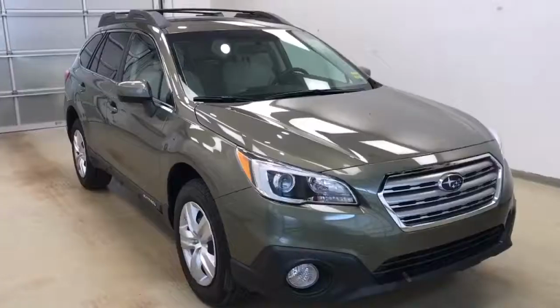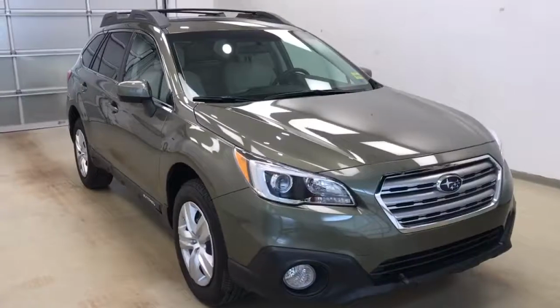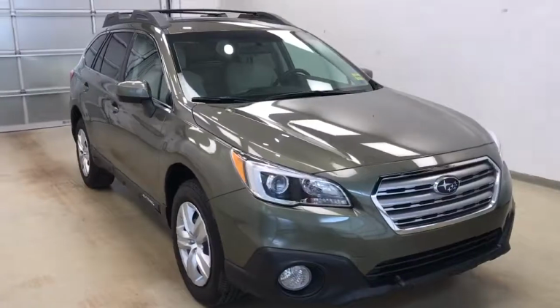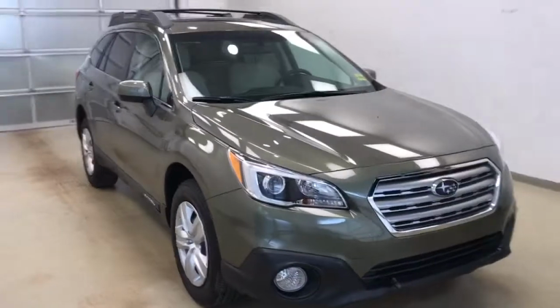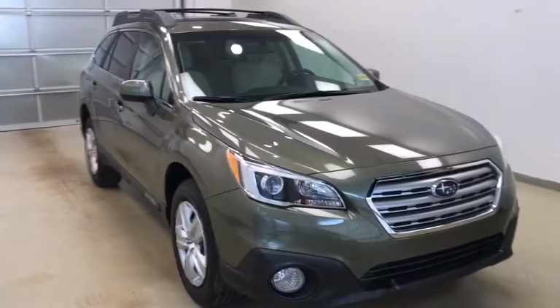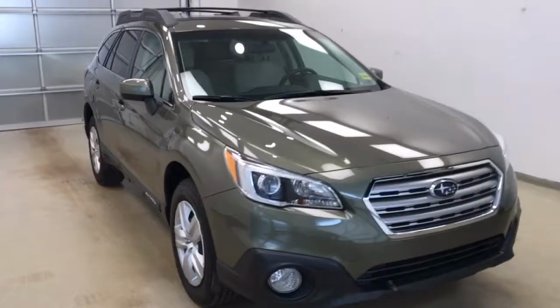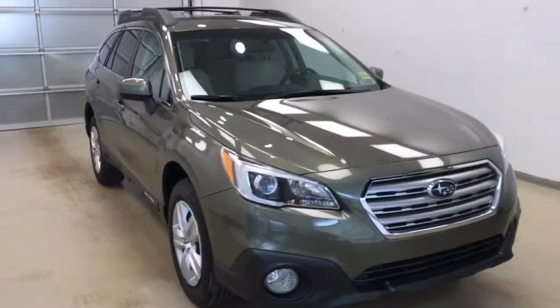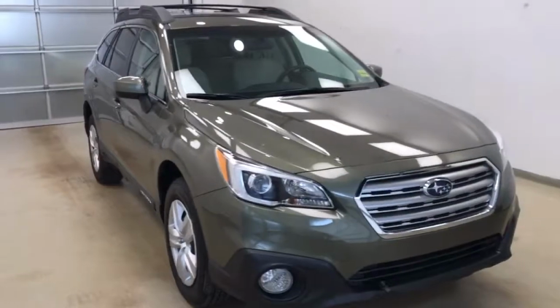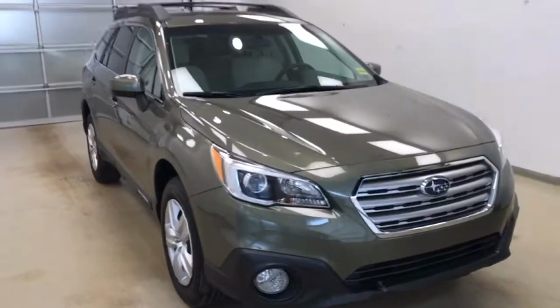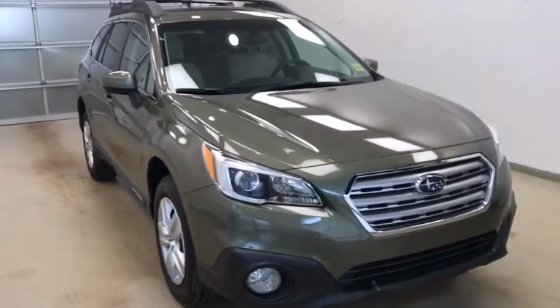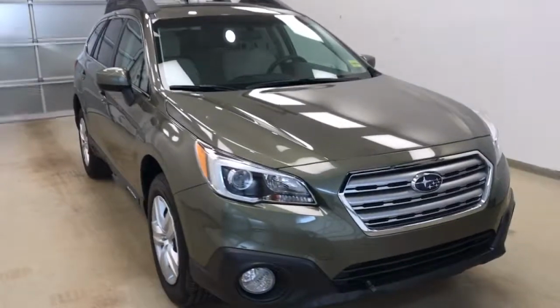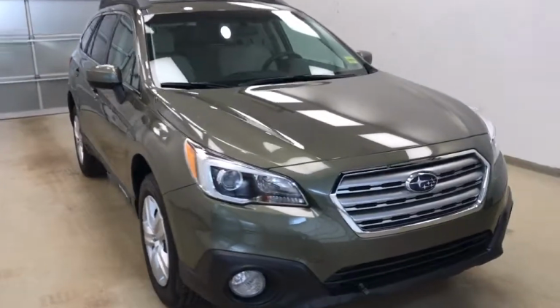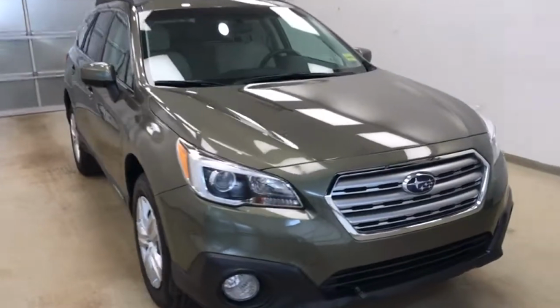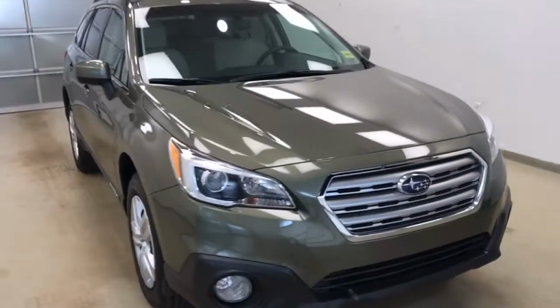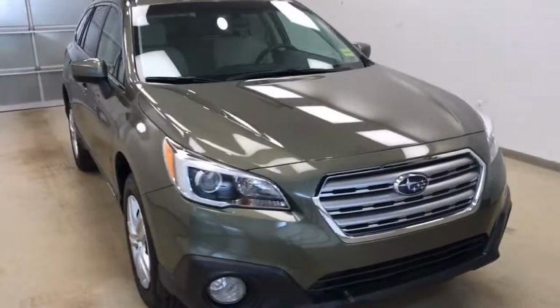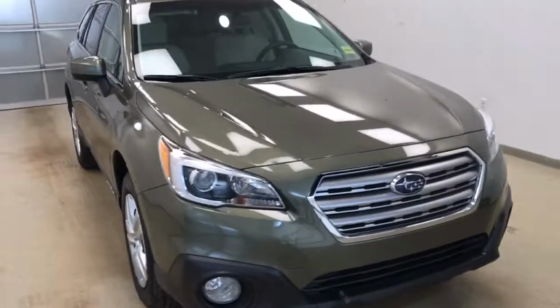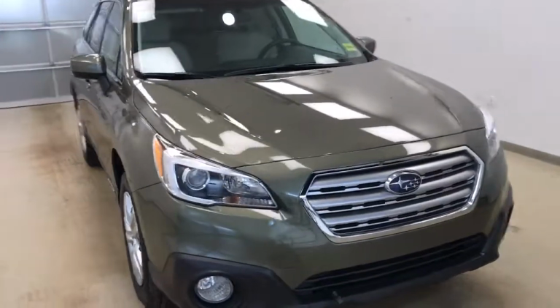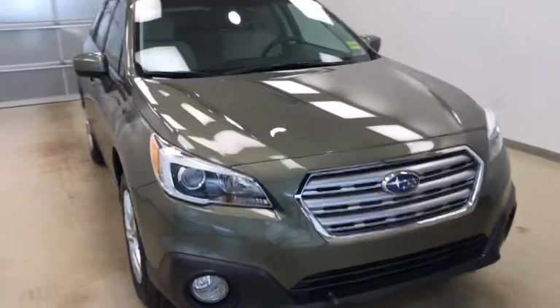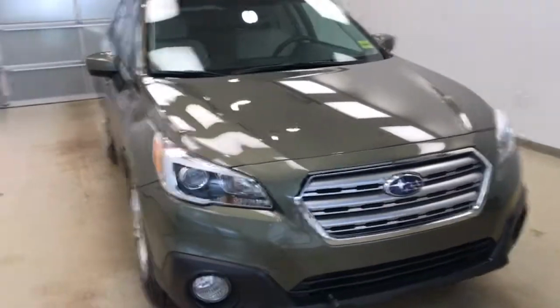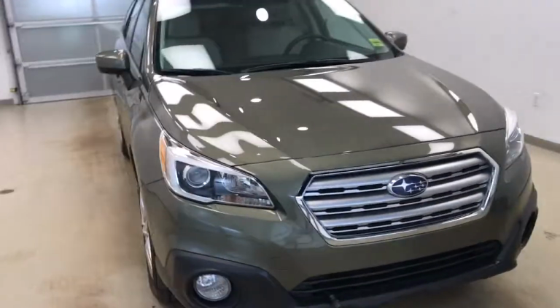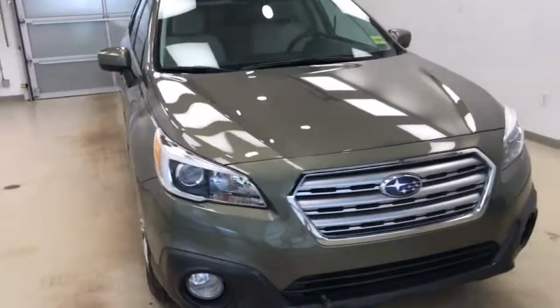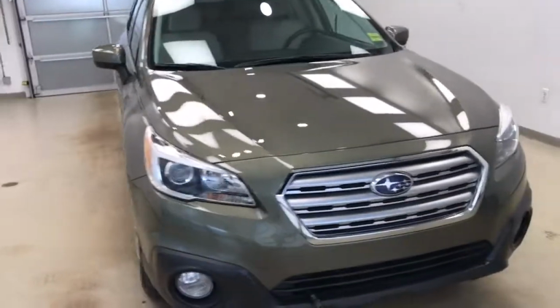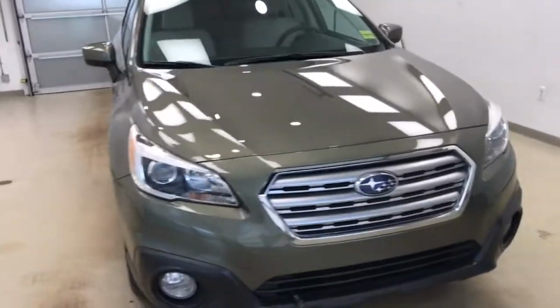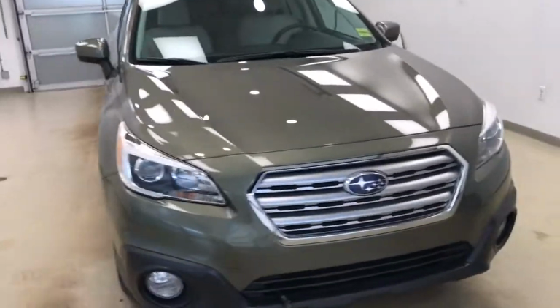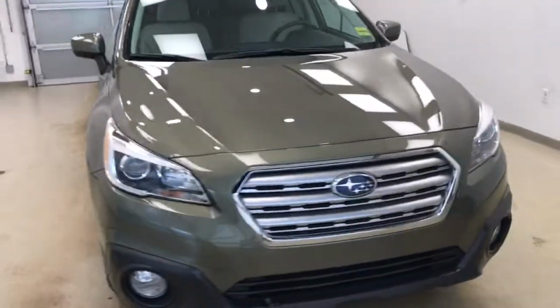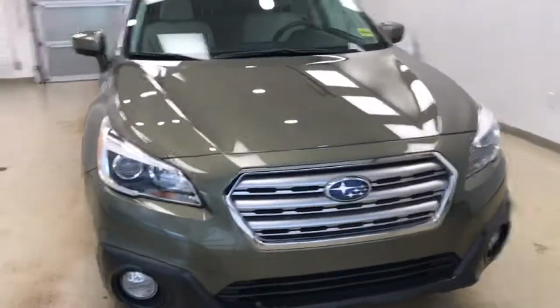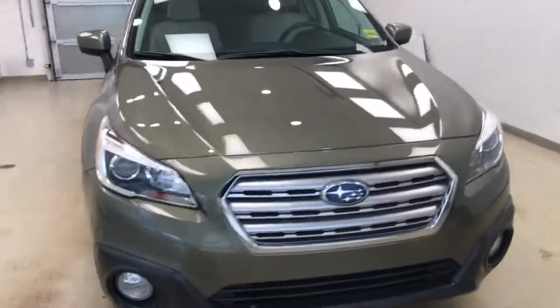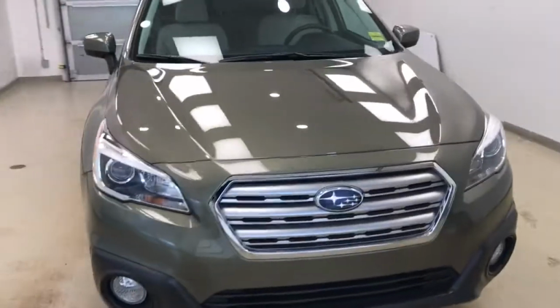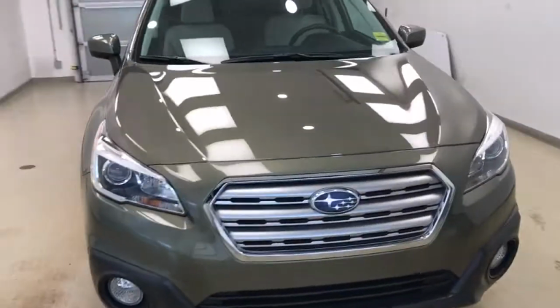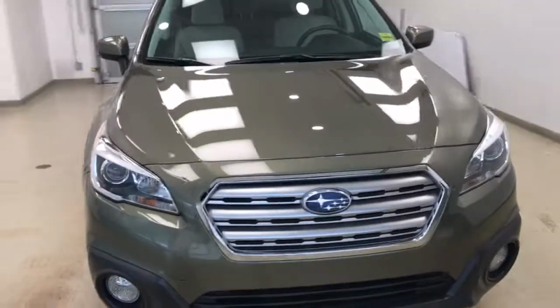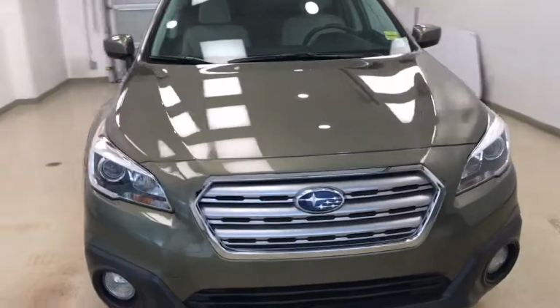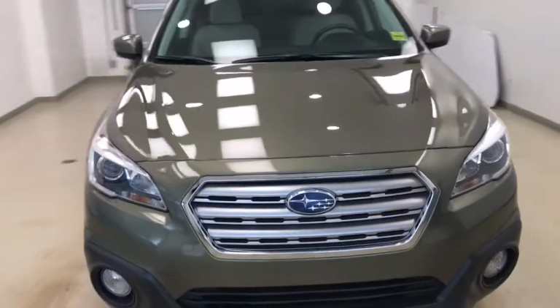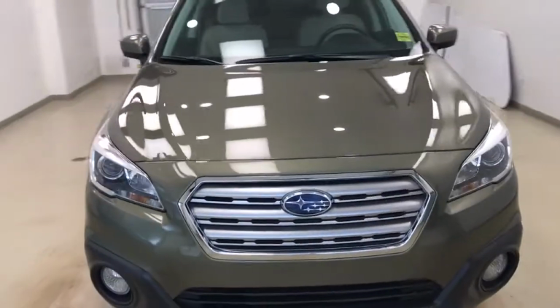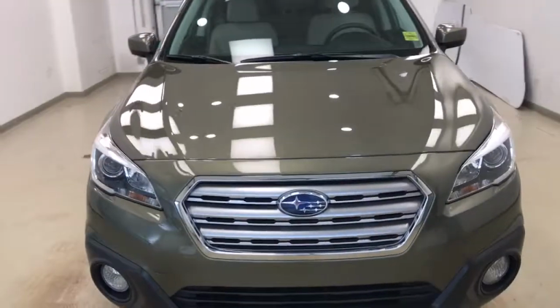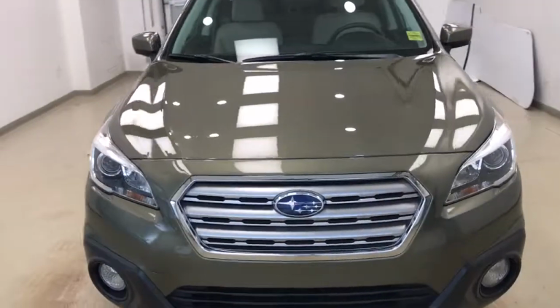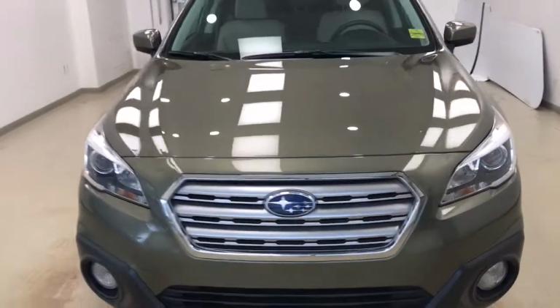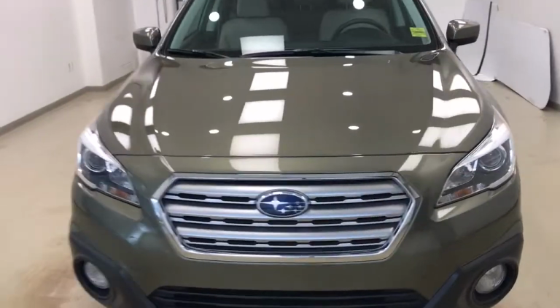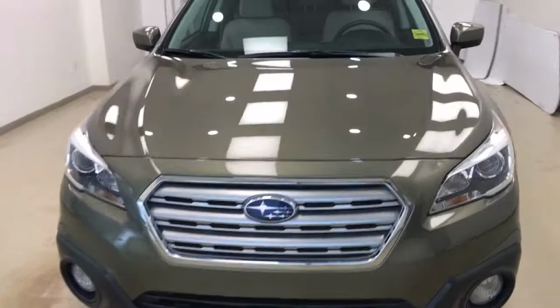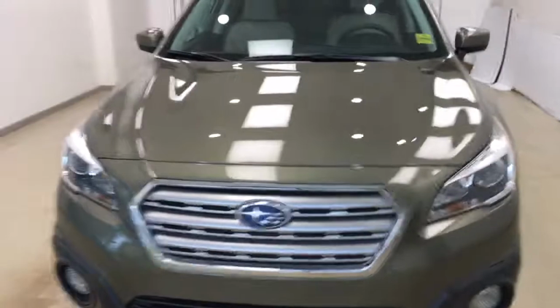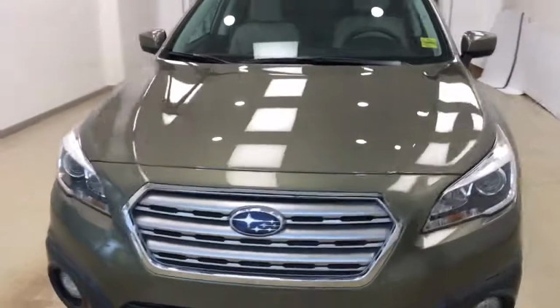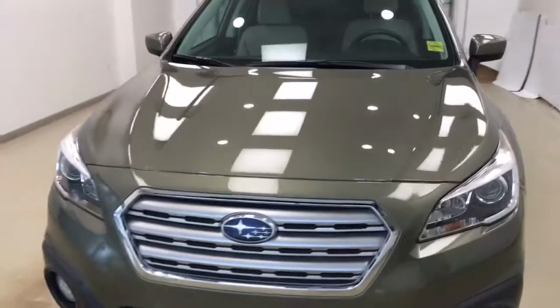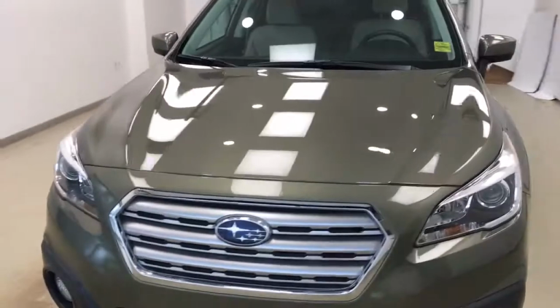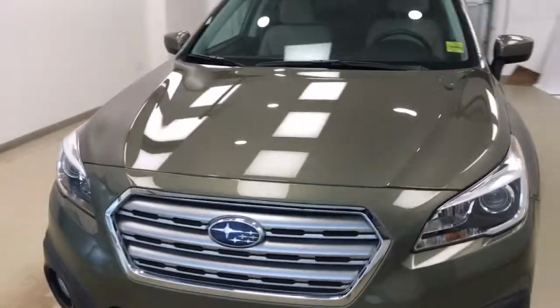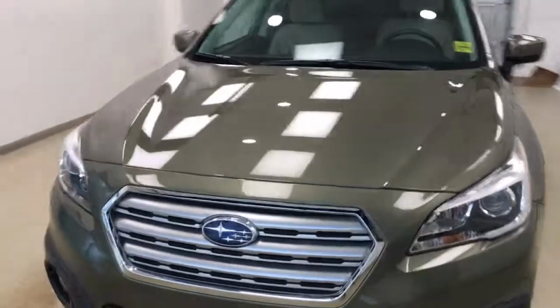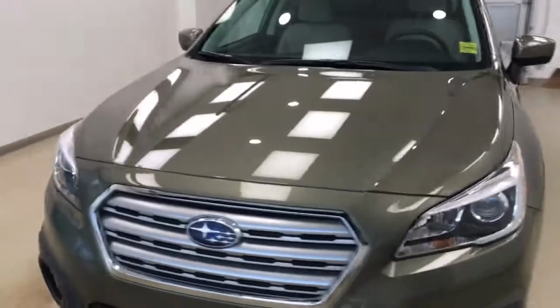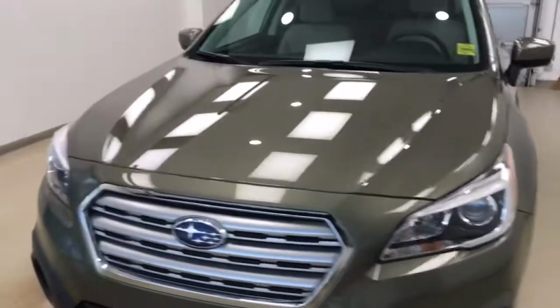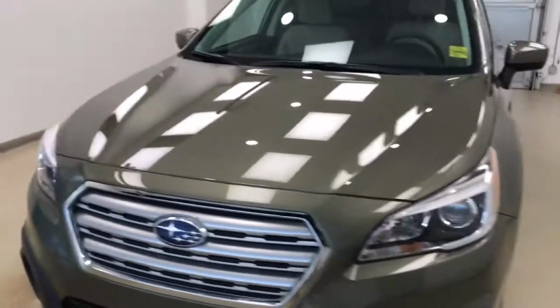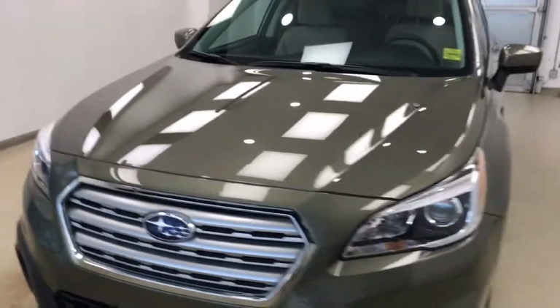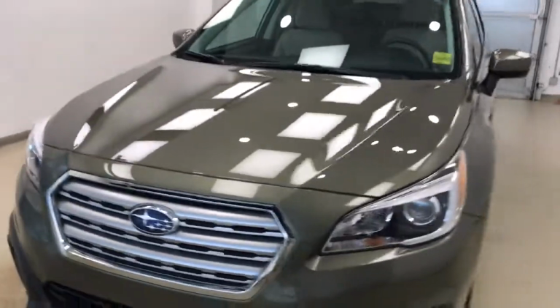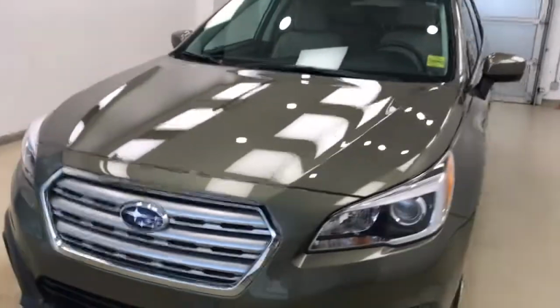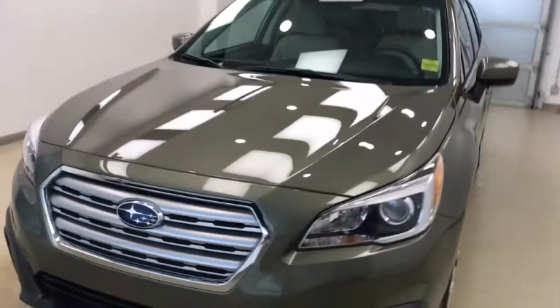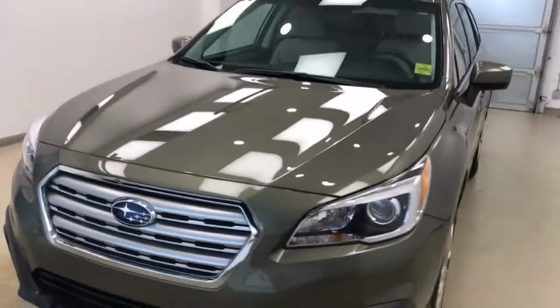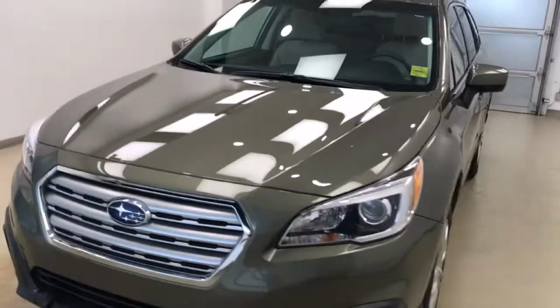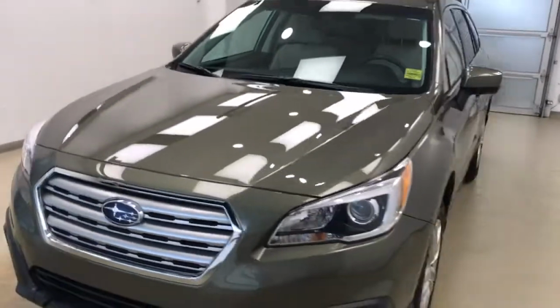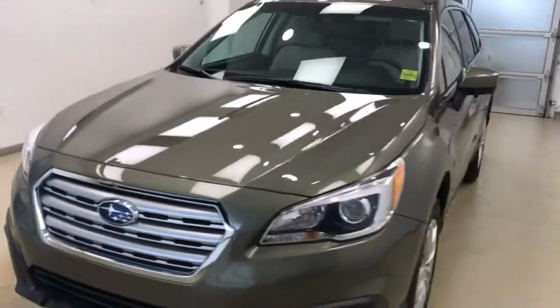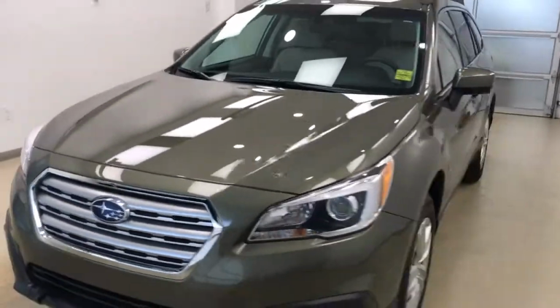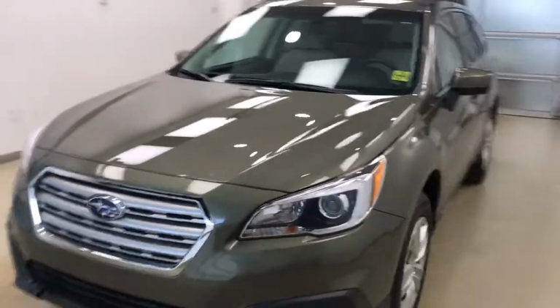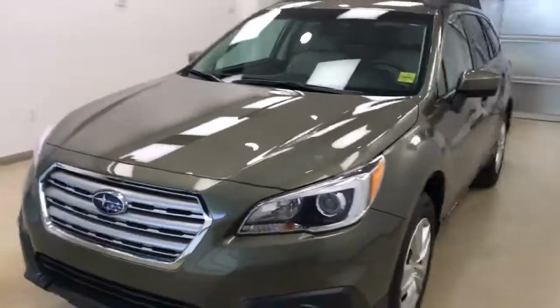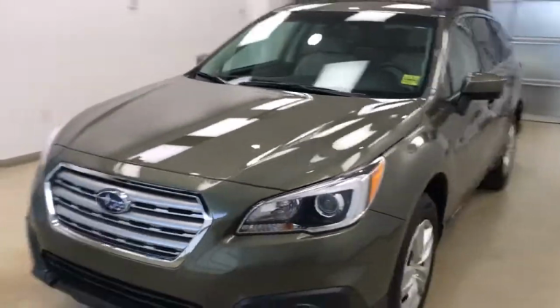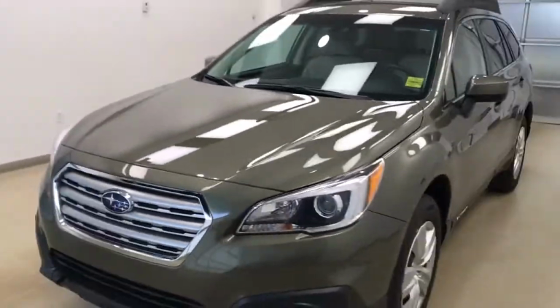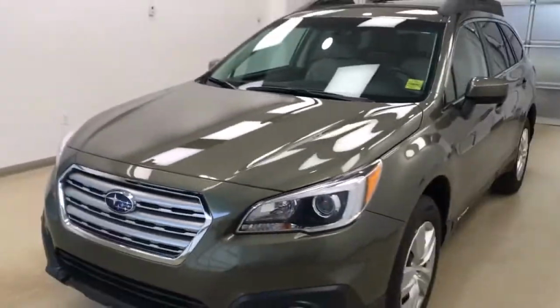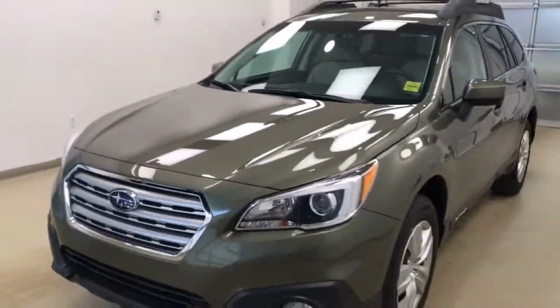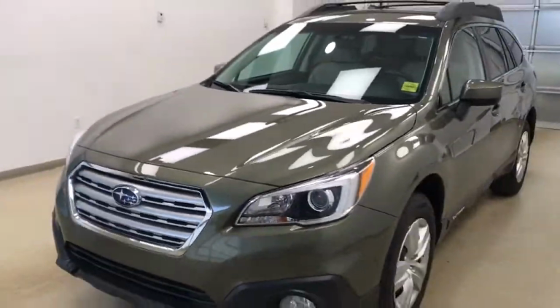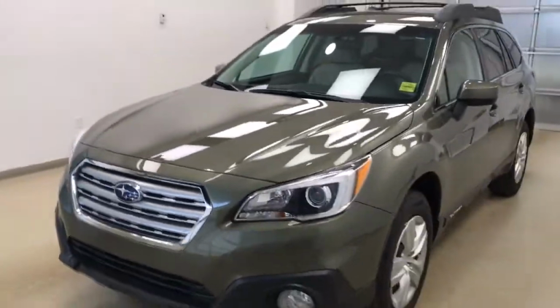Once again we're viewing stock number 147628 on a 2015 Subaru Outback, and our exterior color is green.